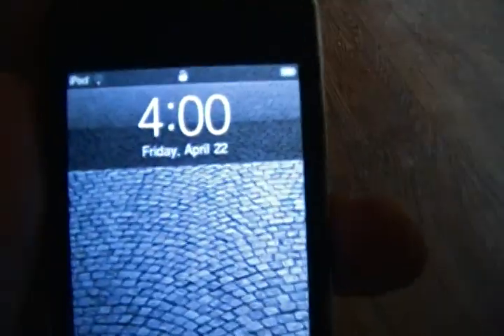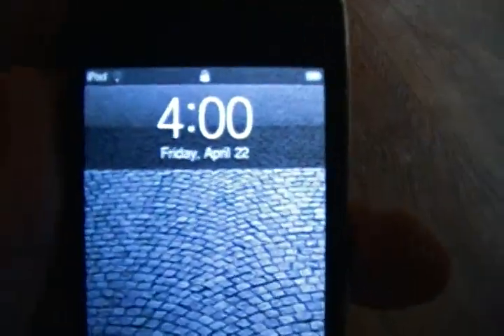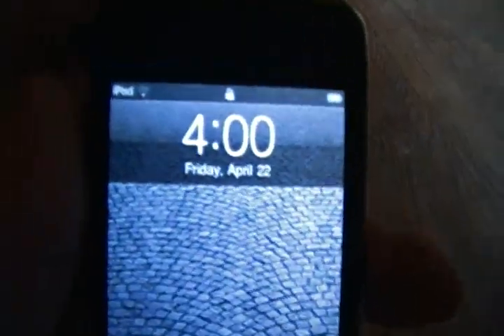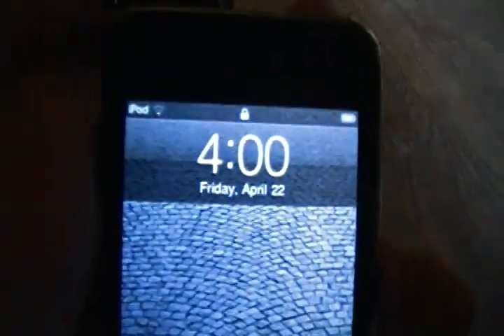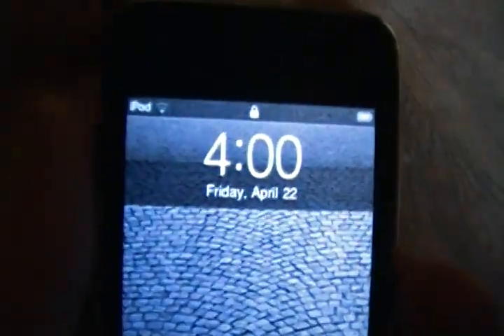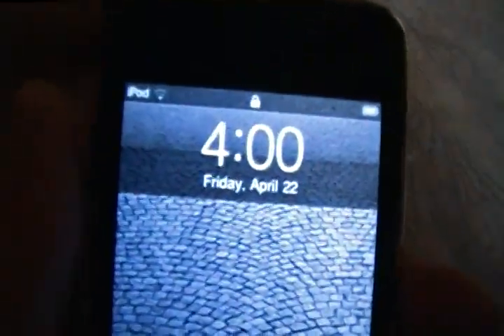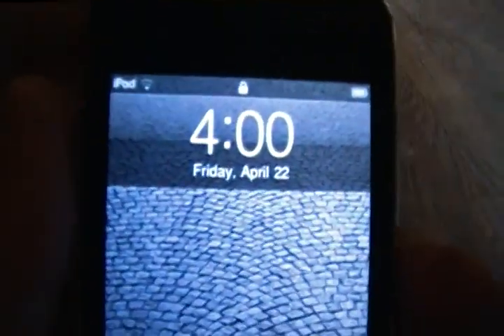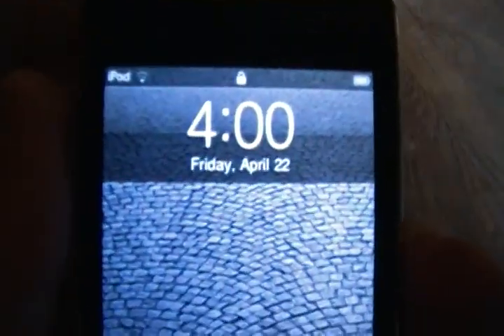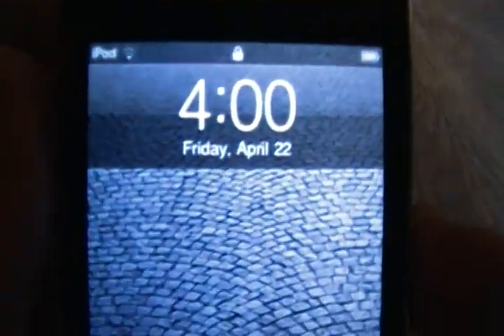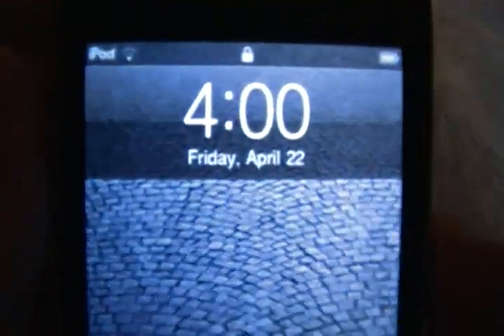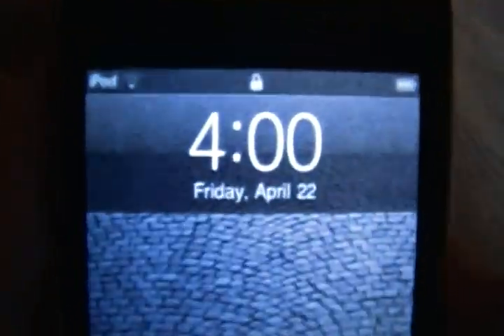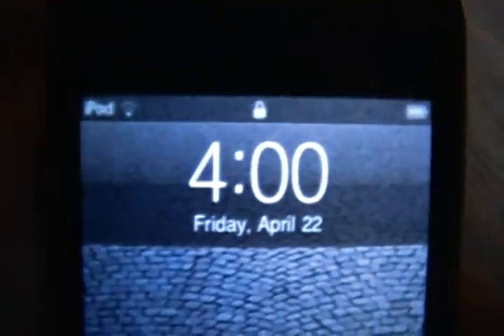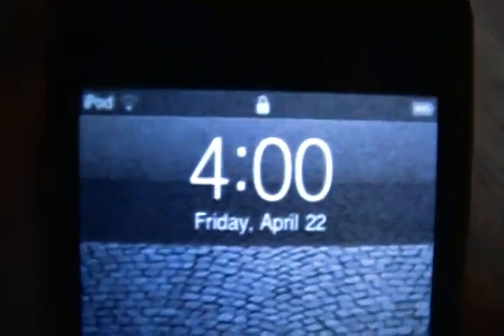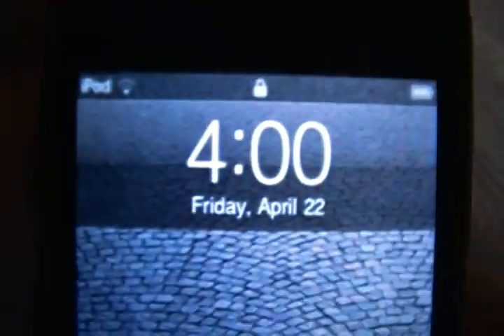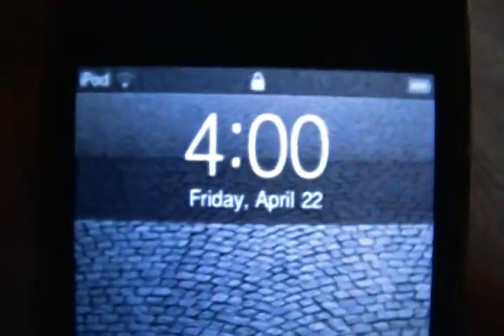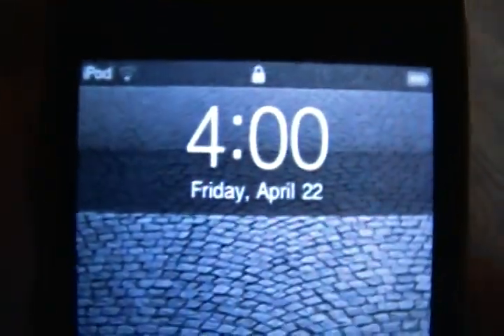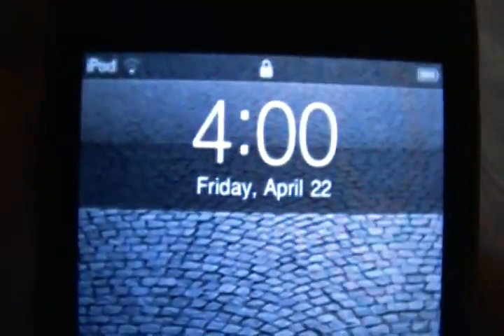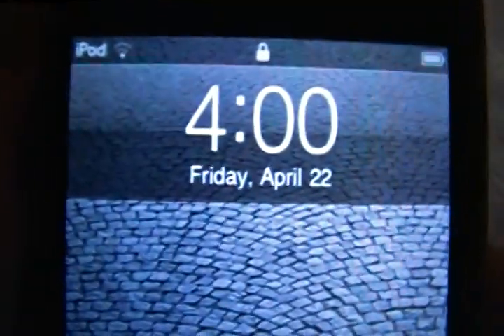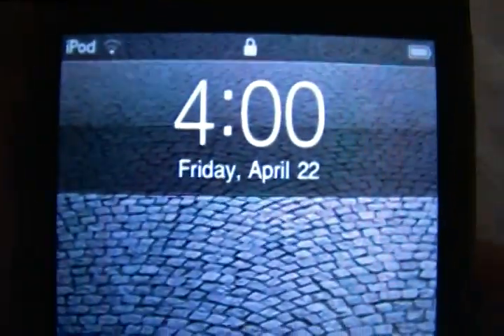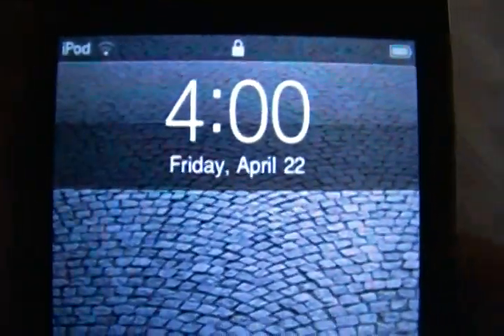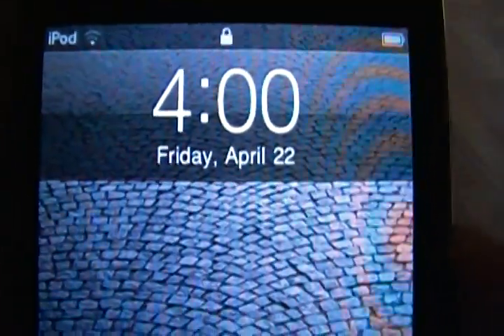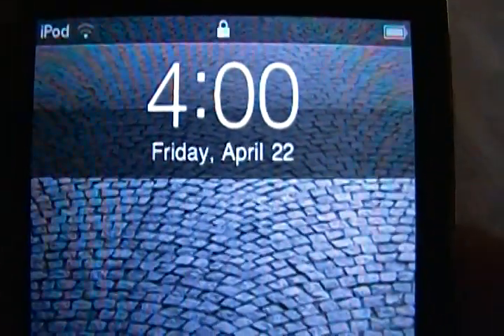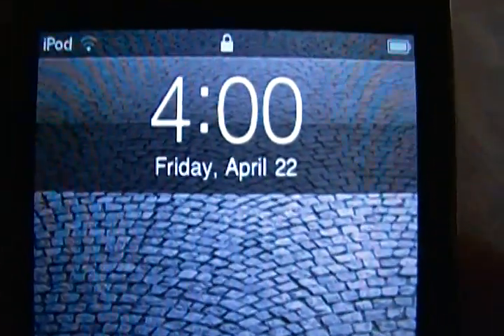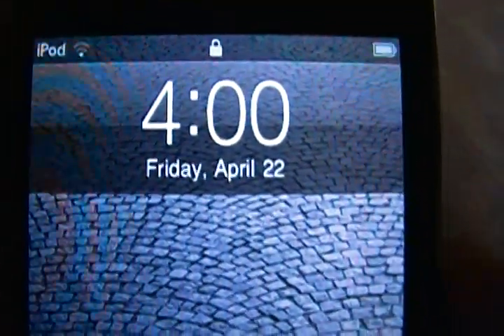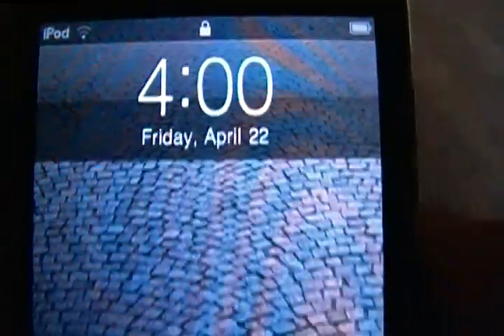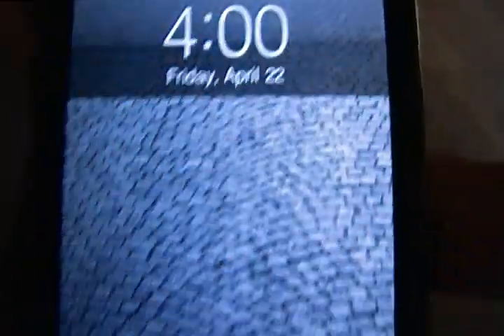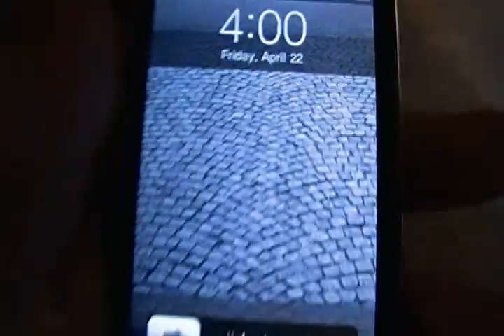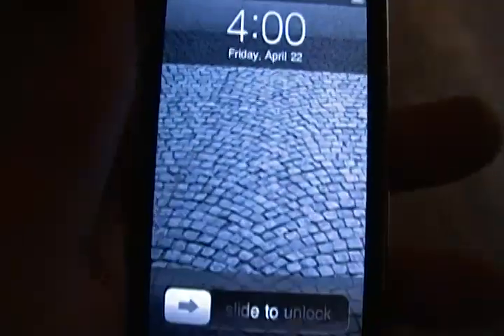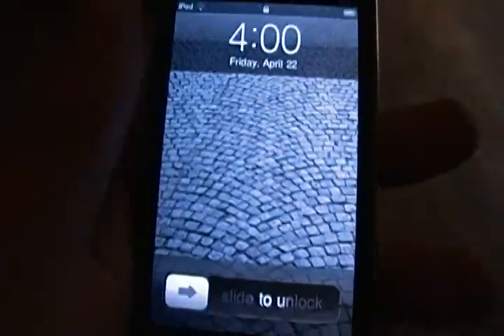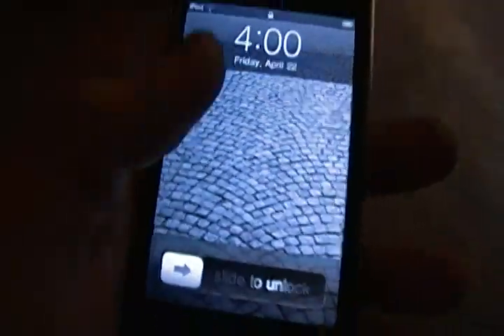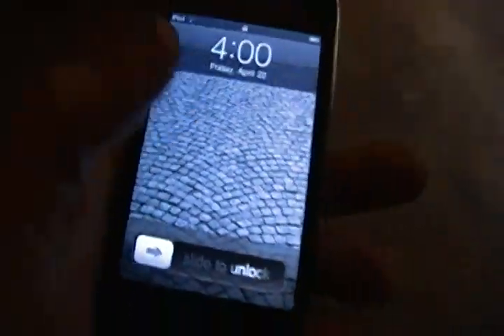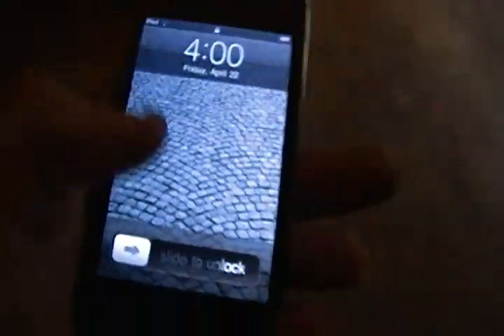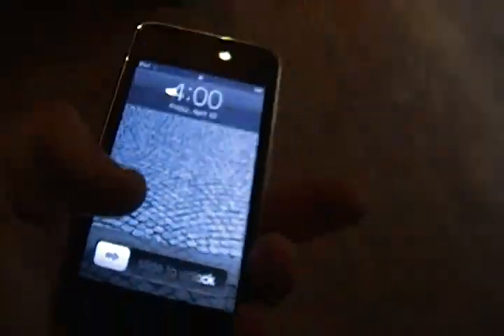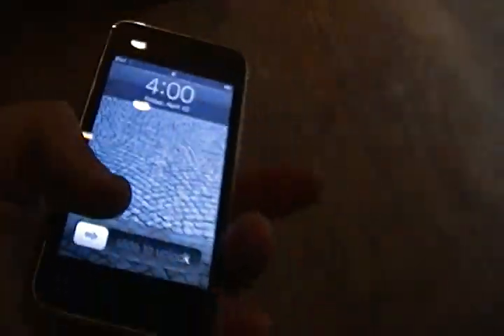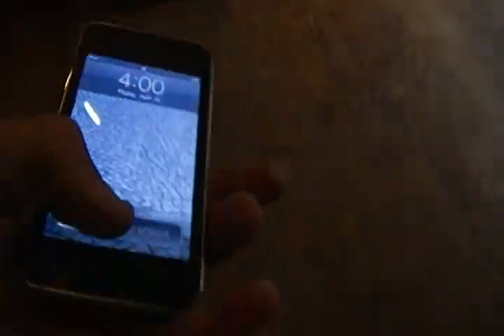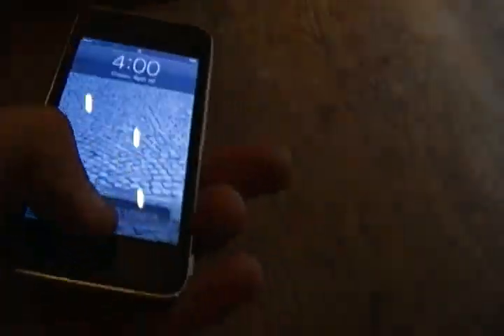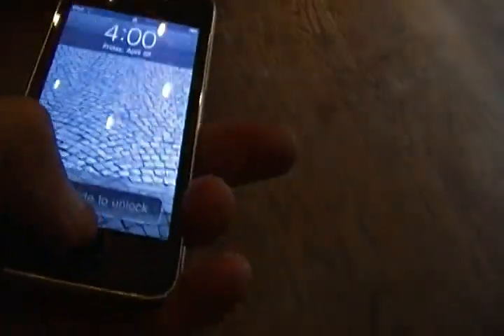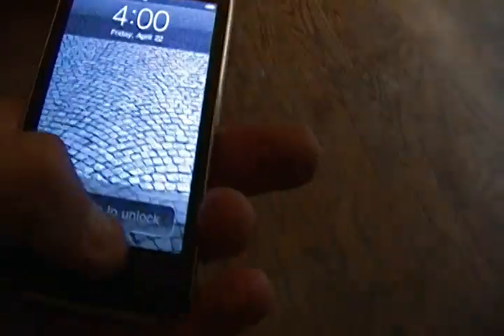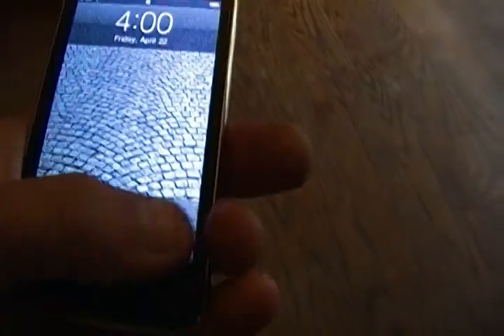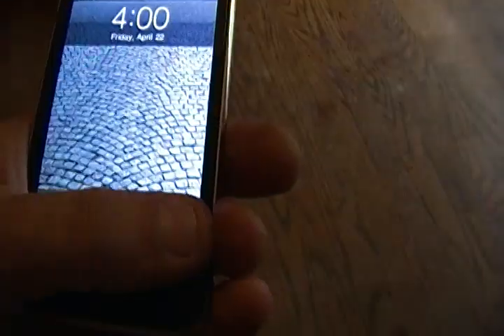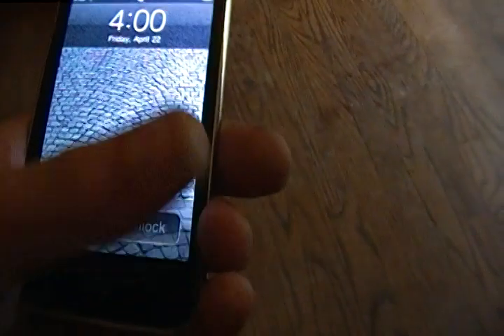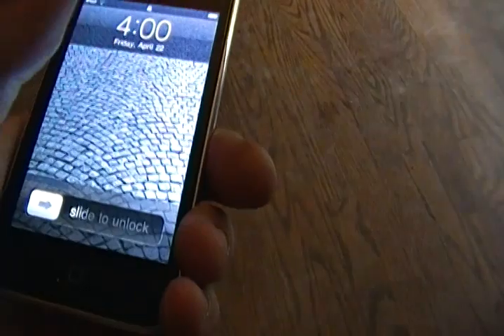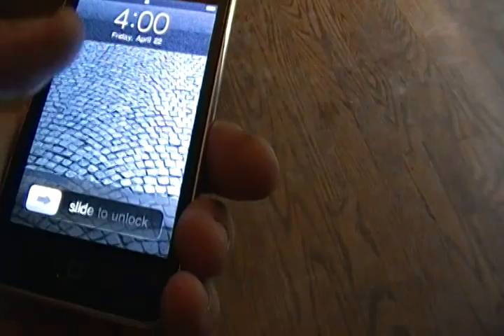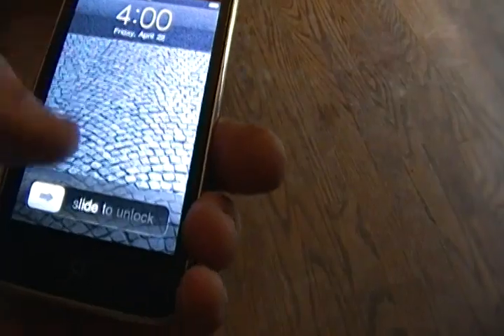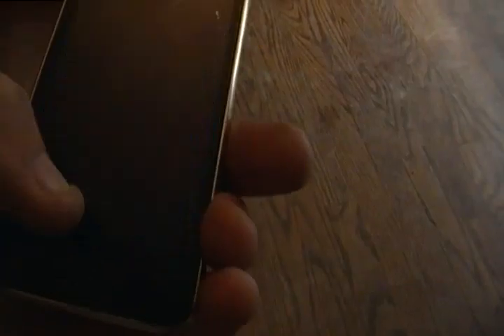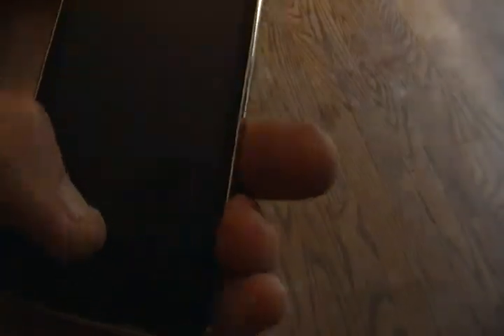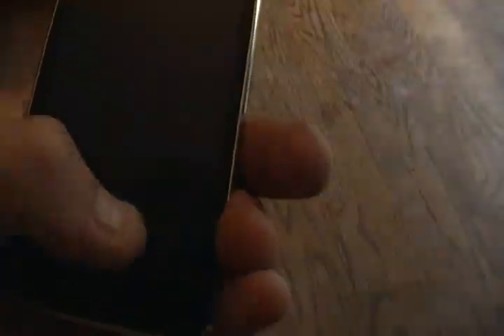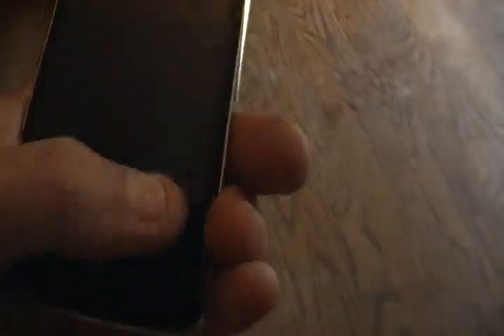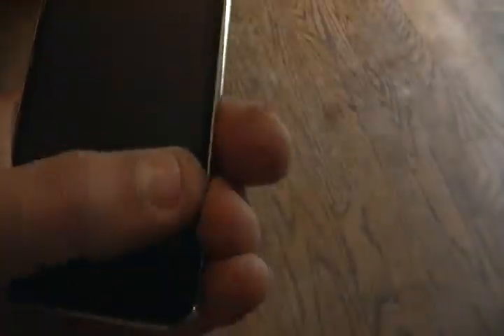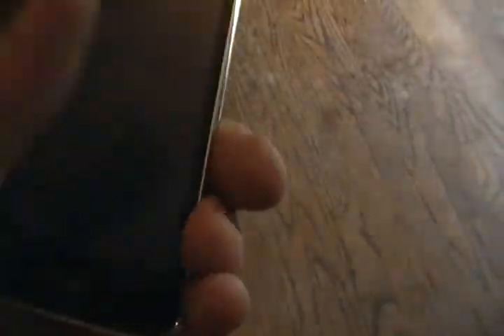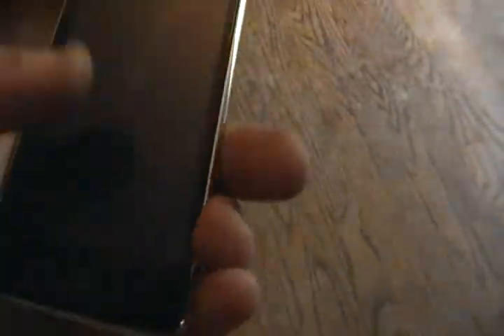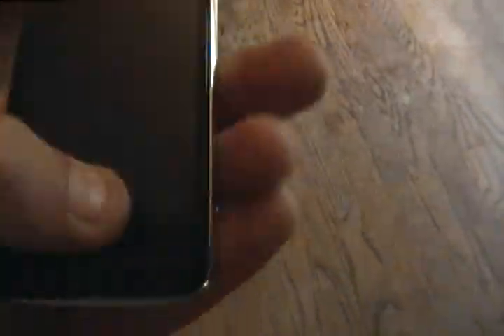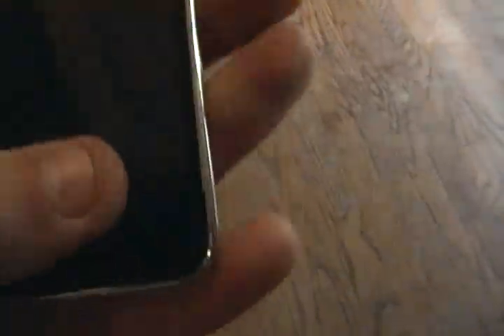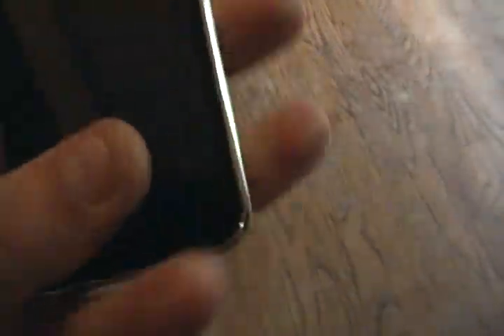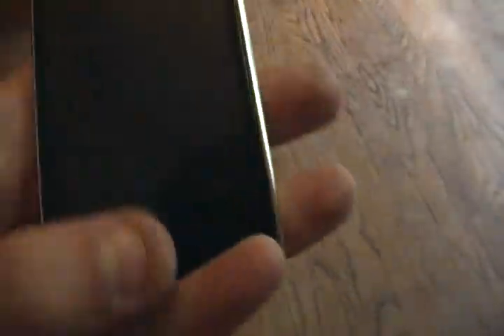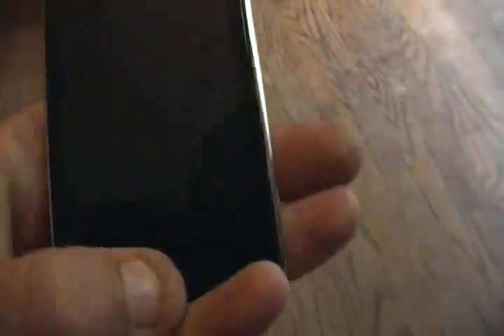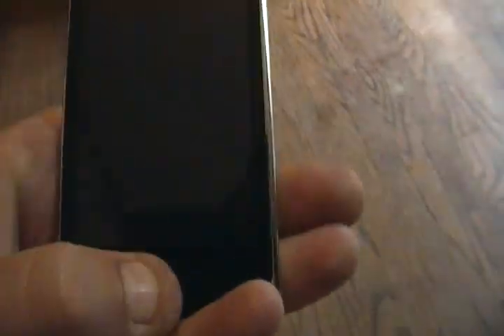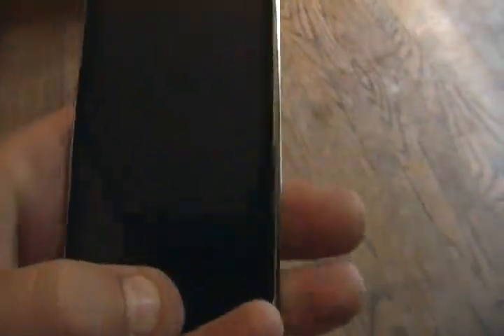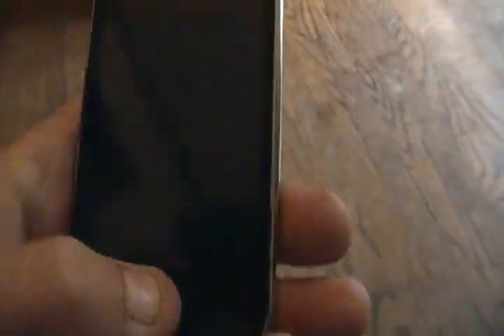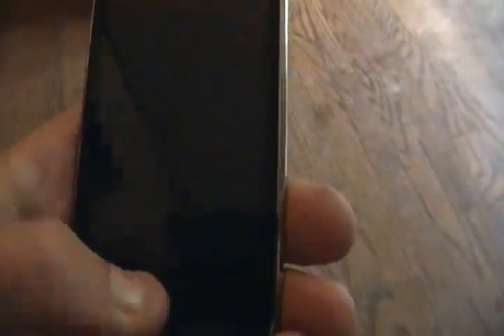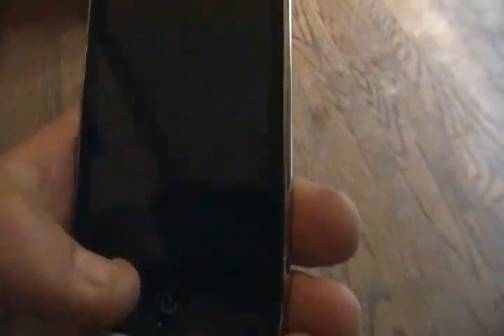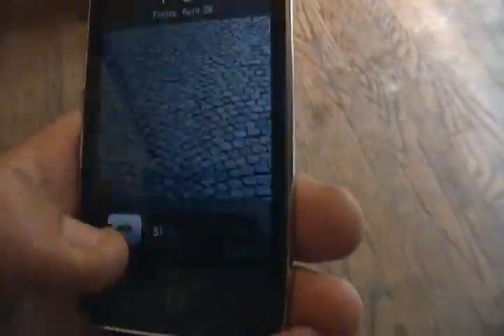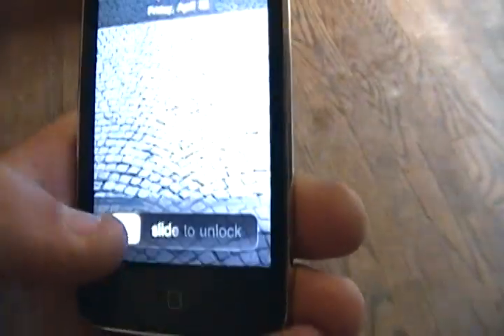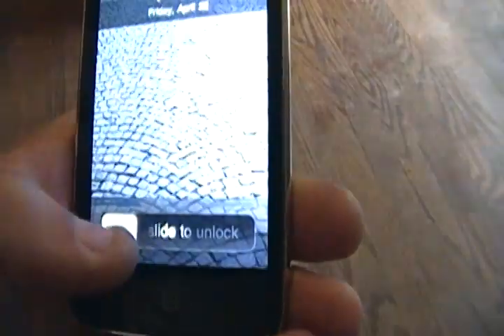Oh guys, look at this. 4 o'clock, Friday, April 22nd. It's my iPod Touch that I bought recently for $50.